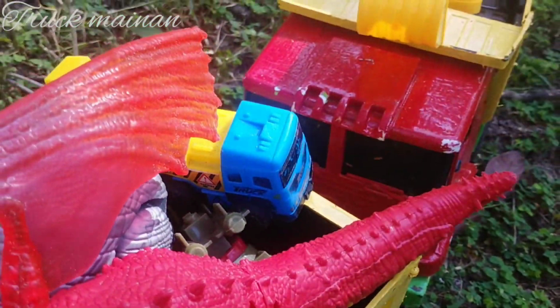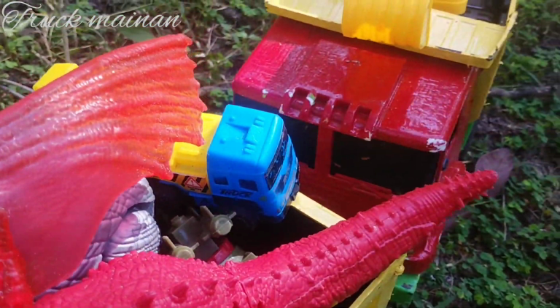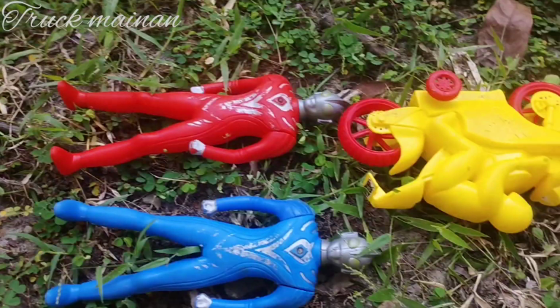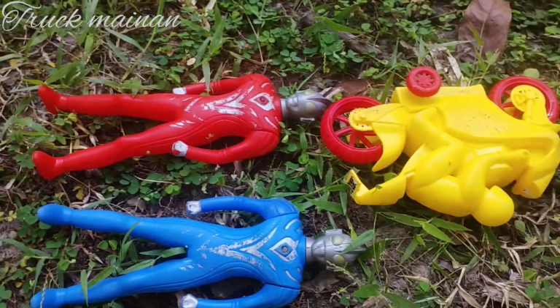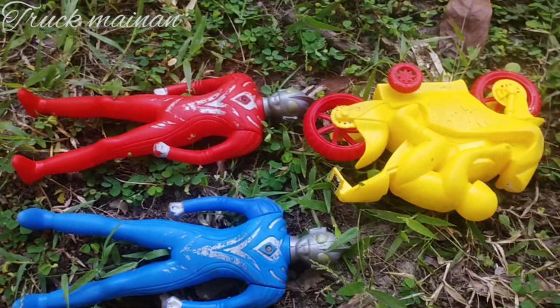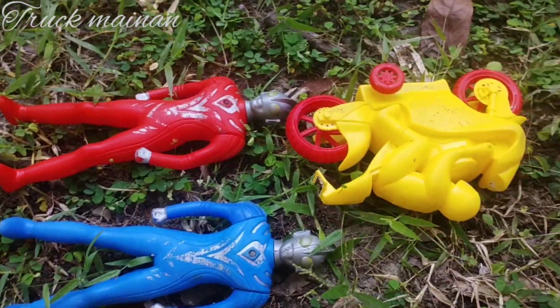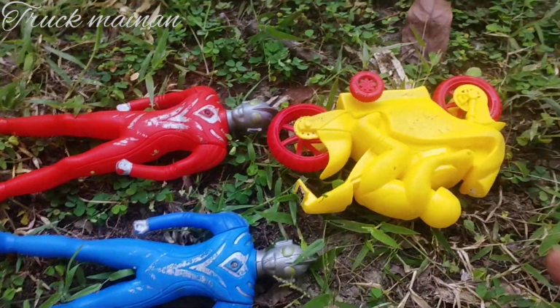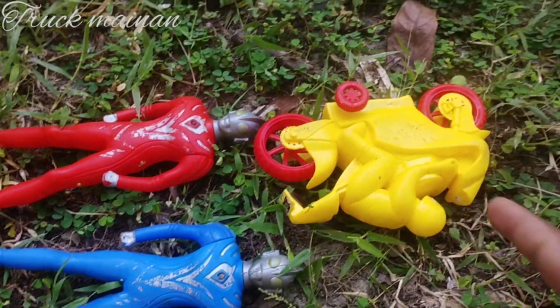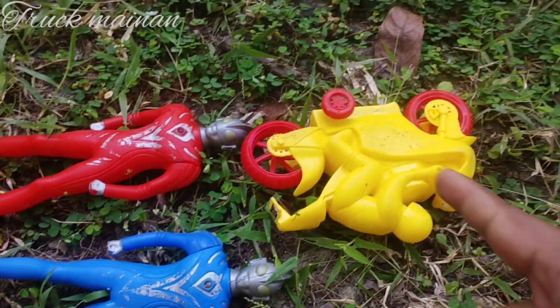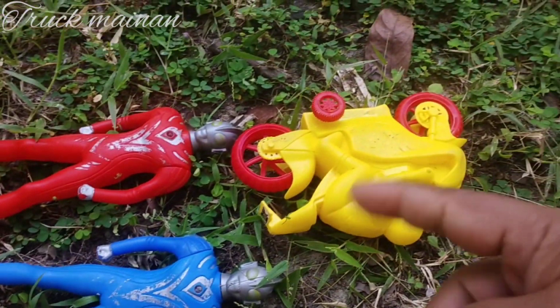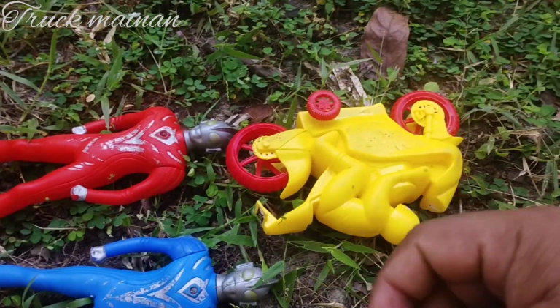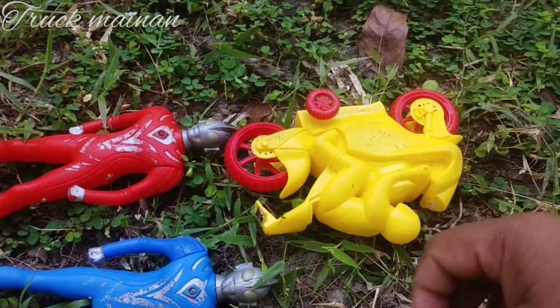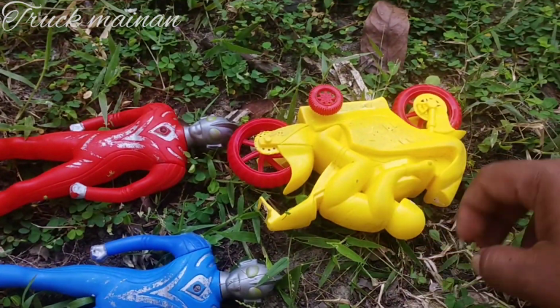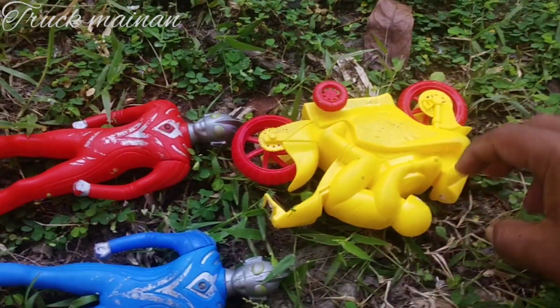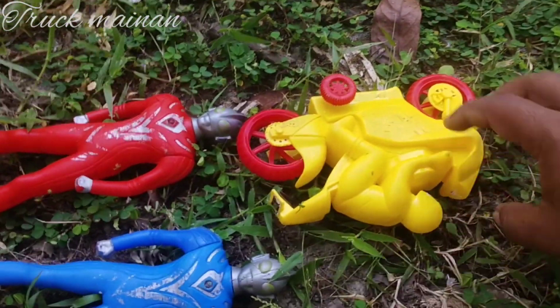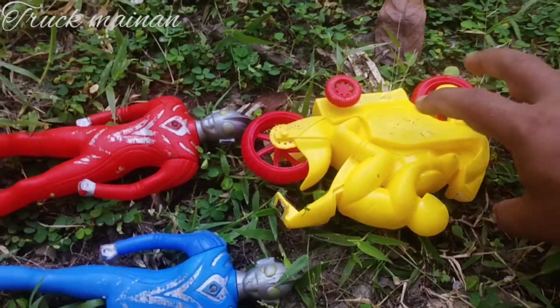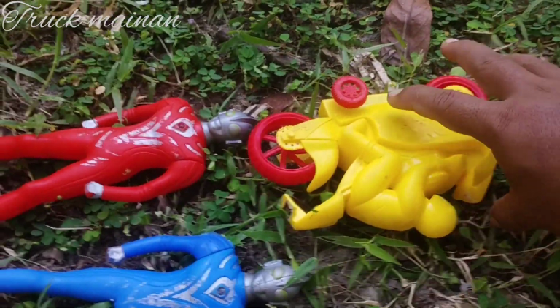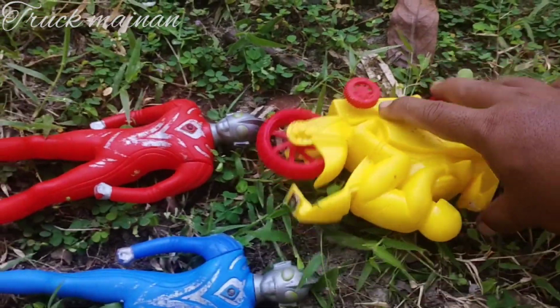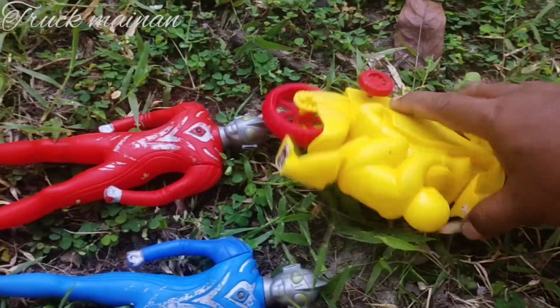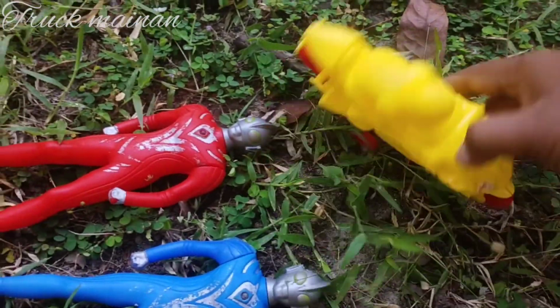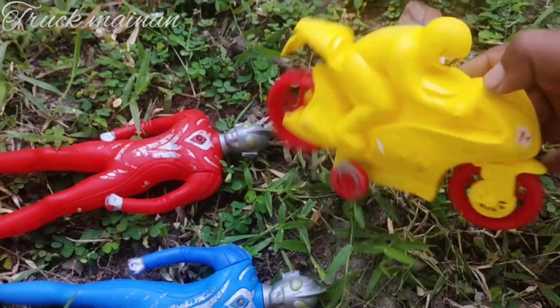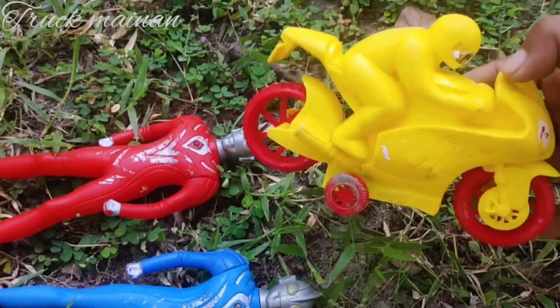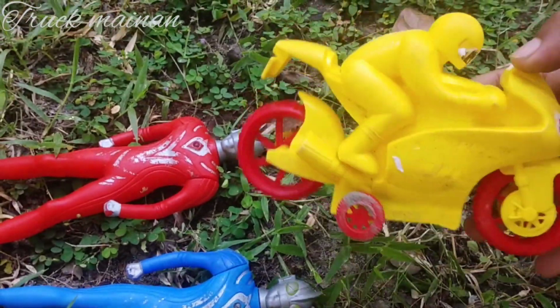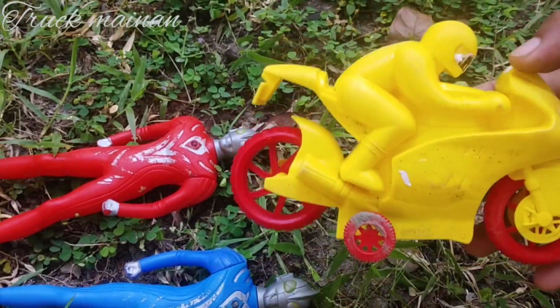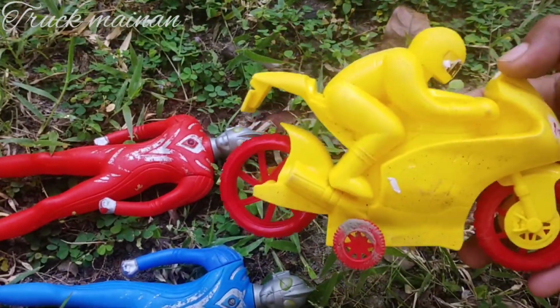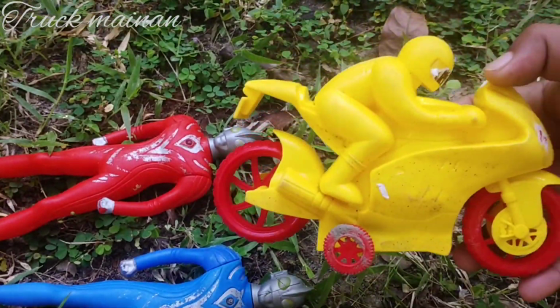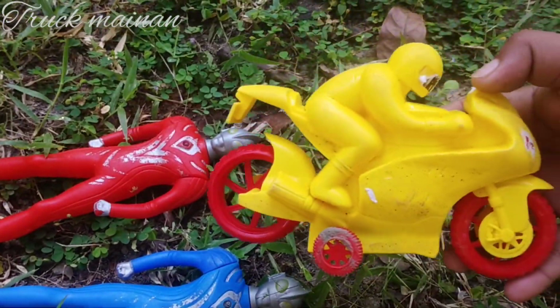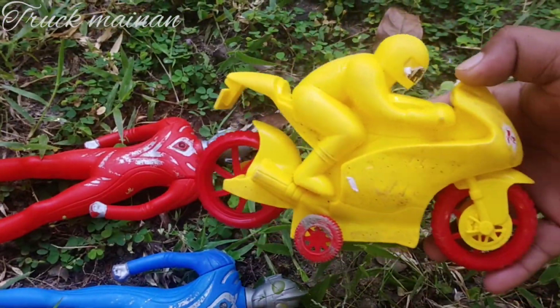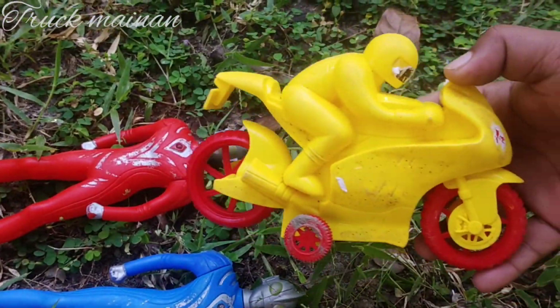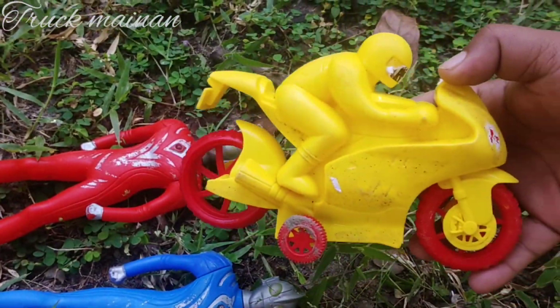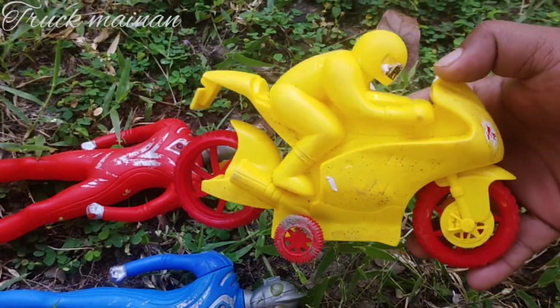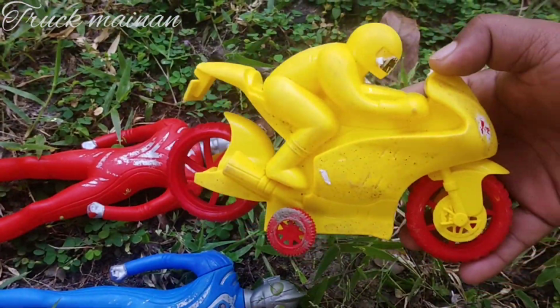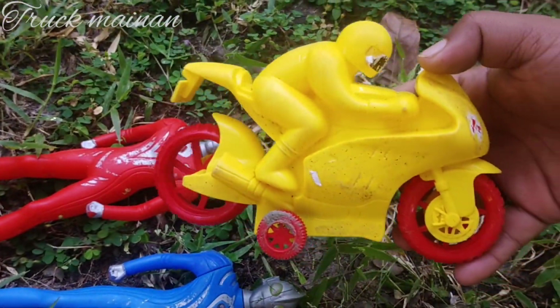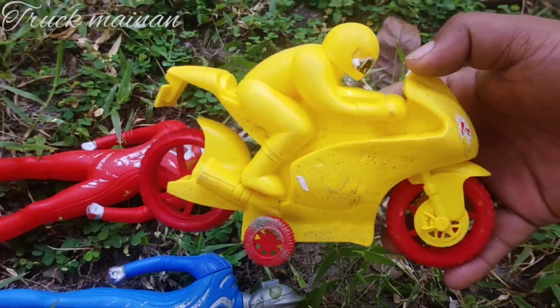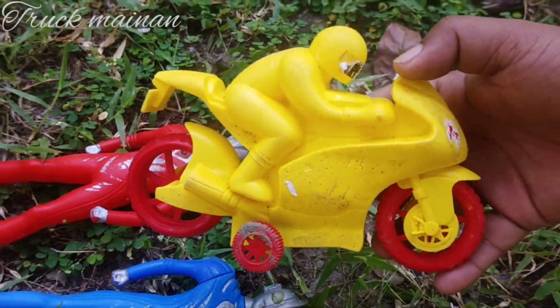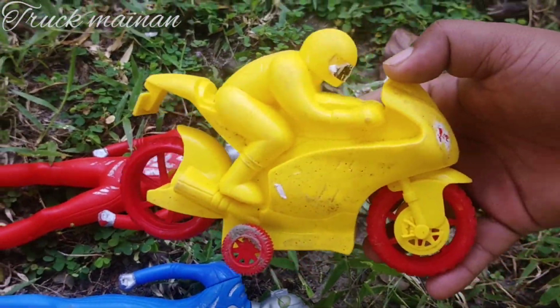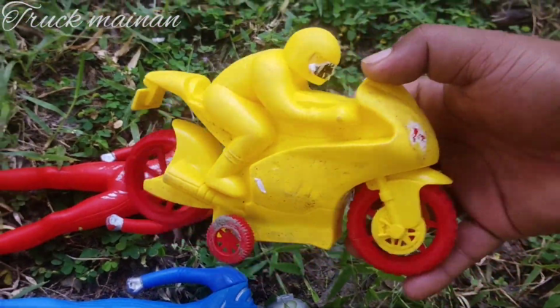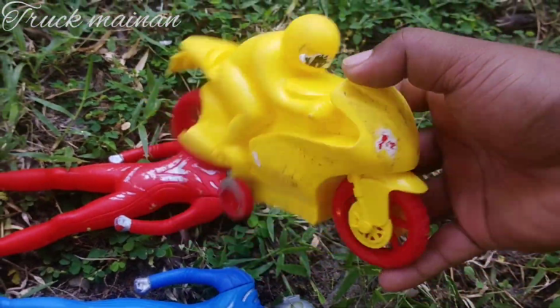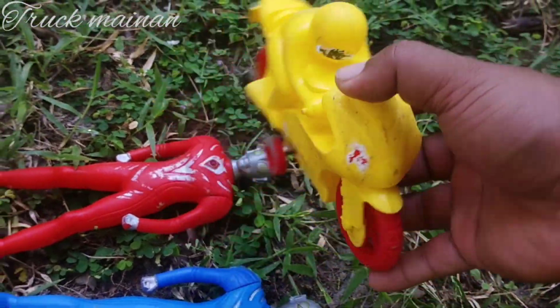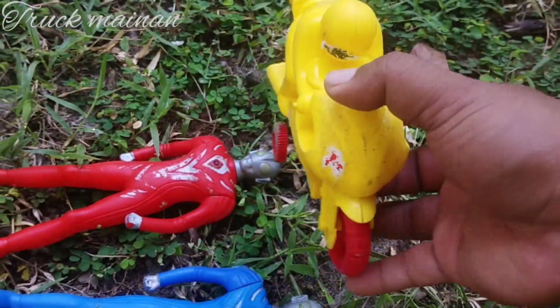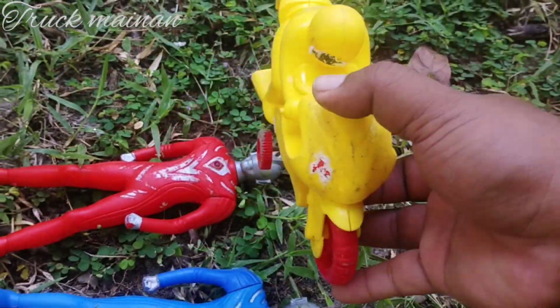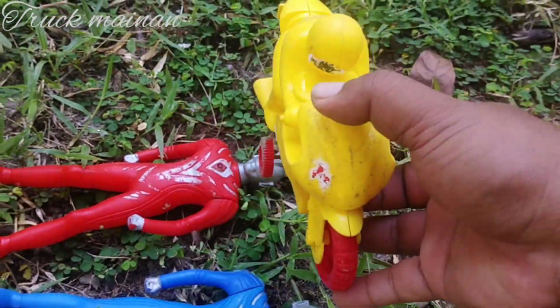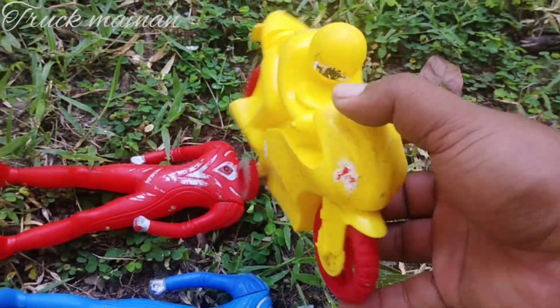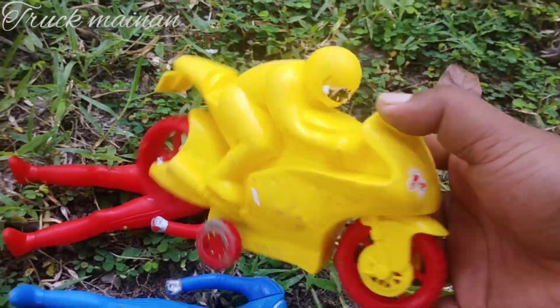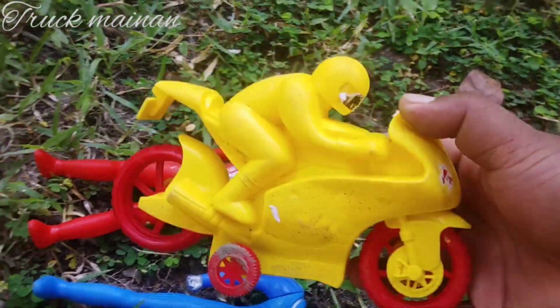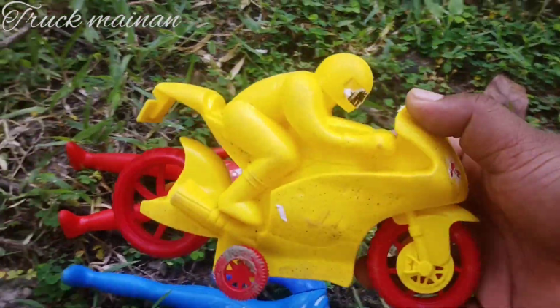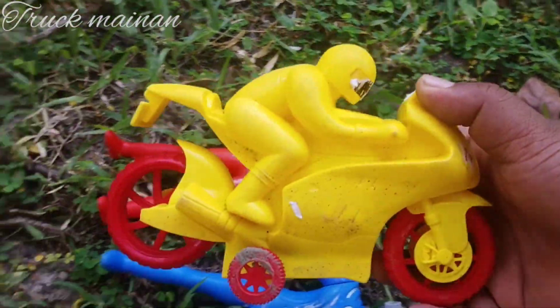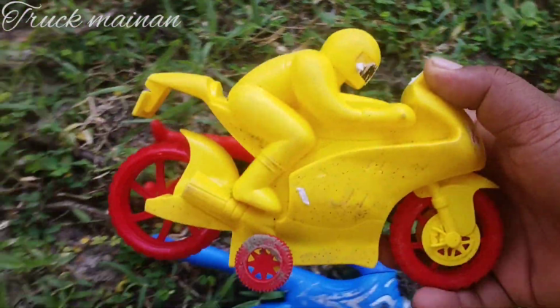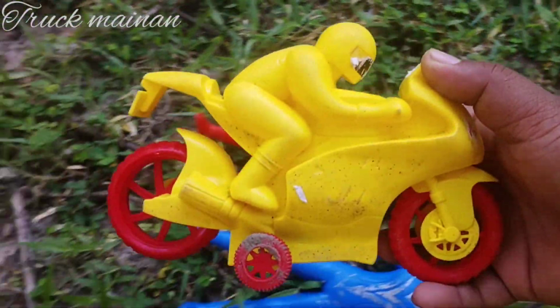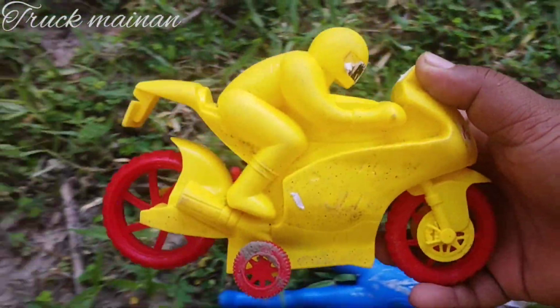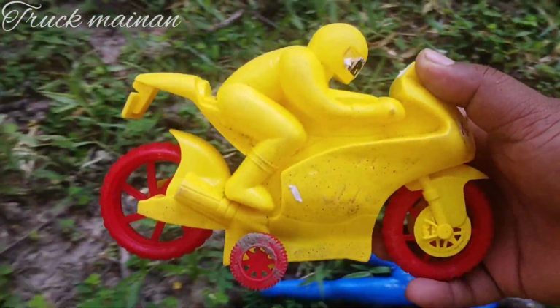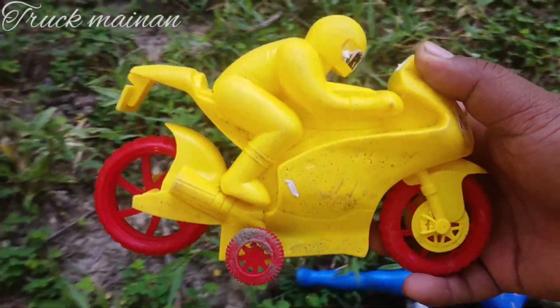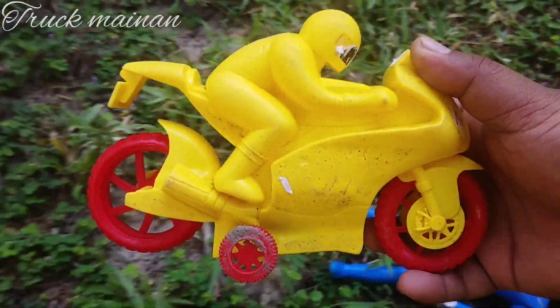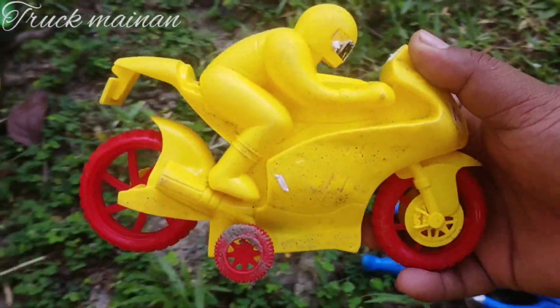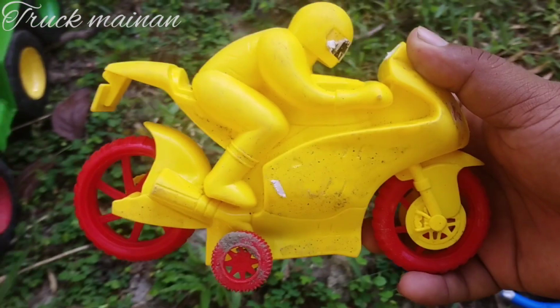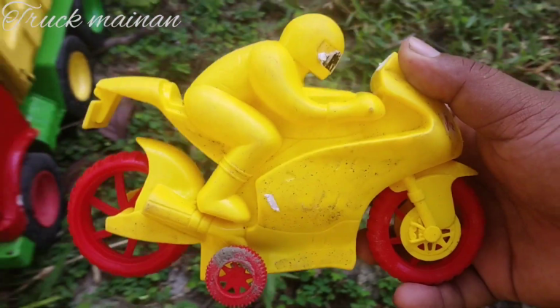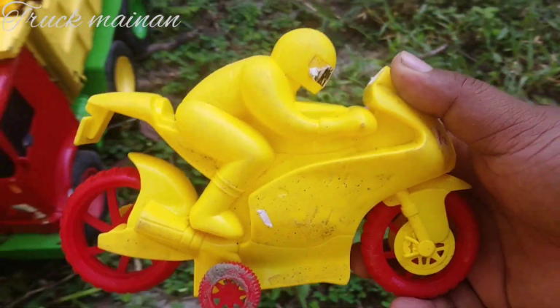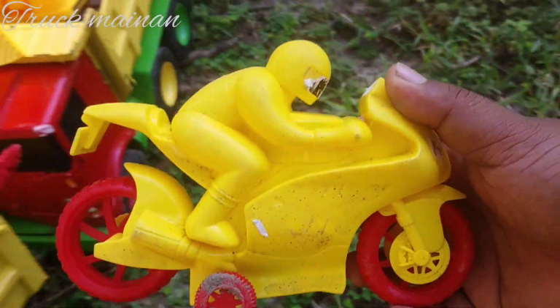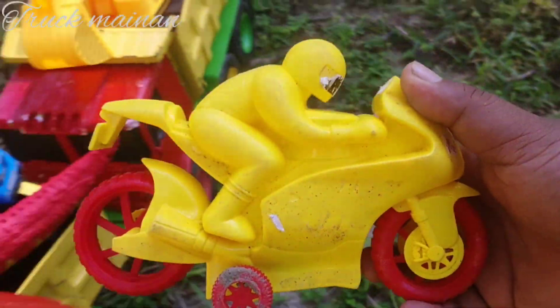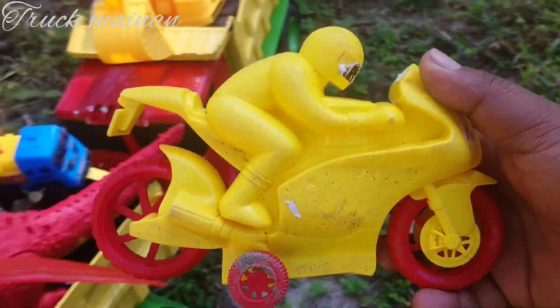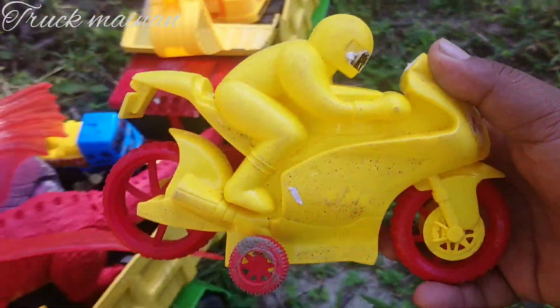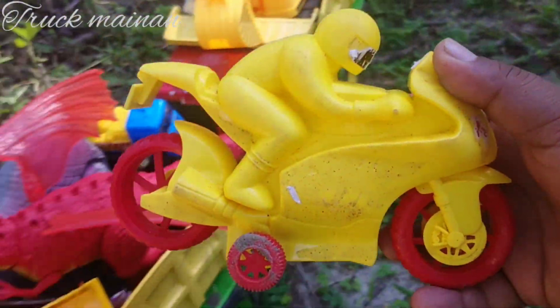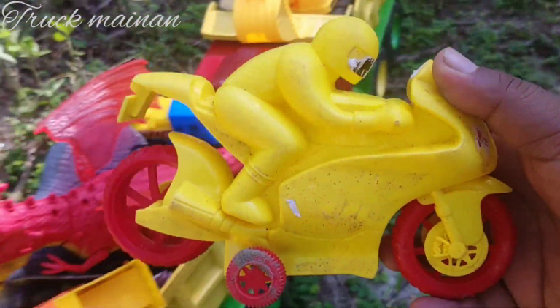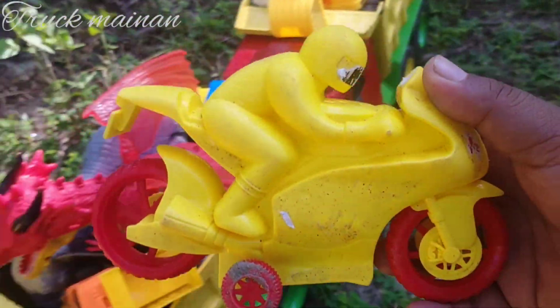Wow, lihat, teman-teman. Ini ada motor-motor GP. Motornya Rossi, teman-teman.